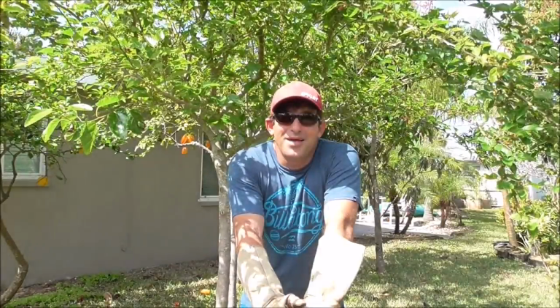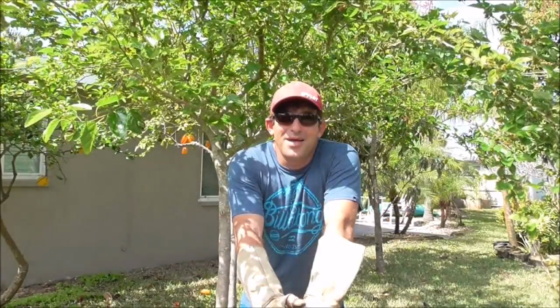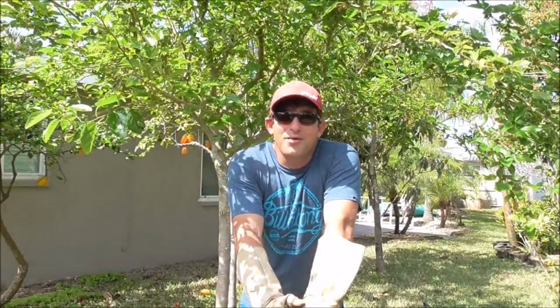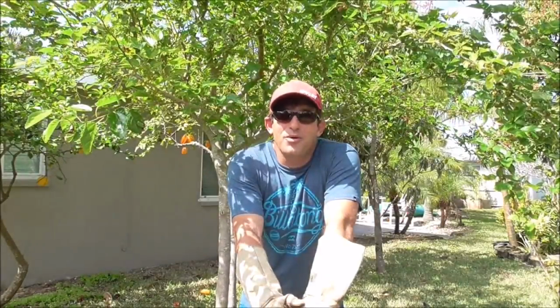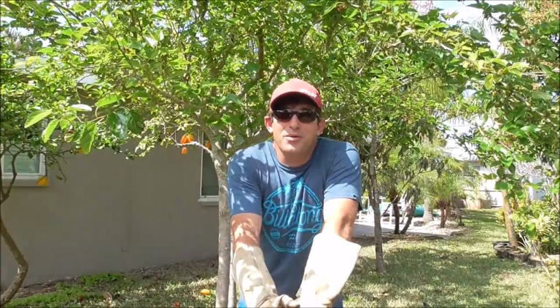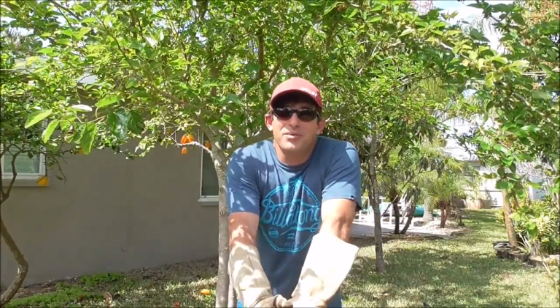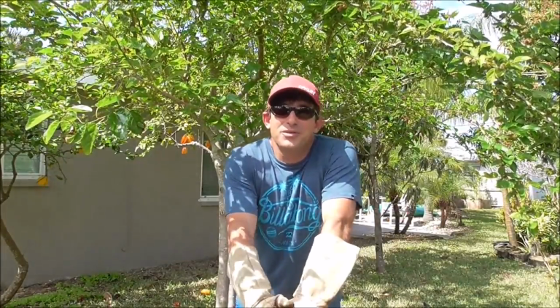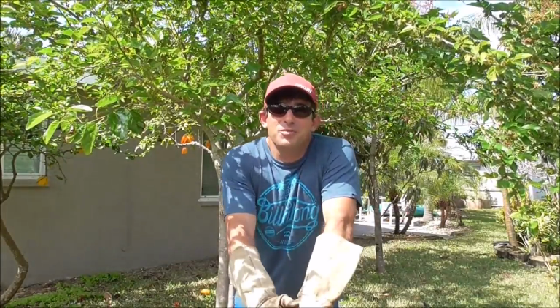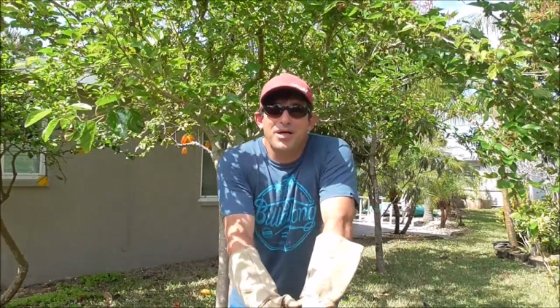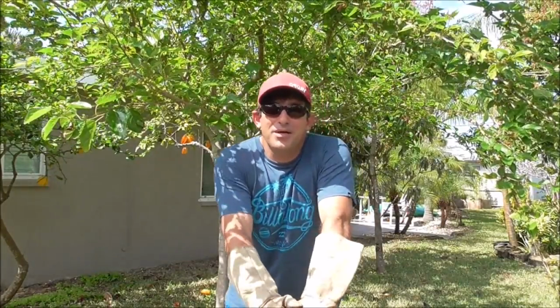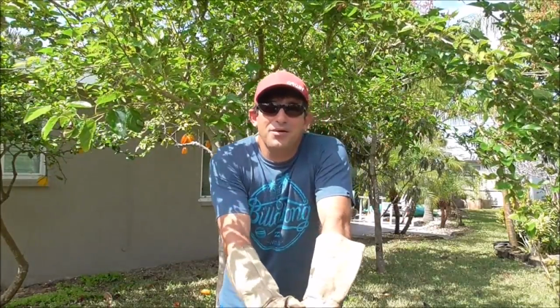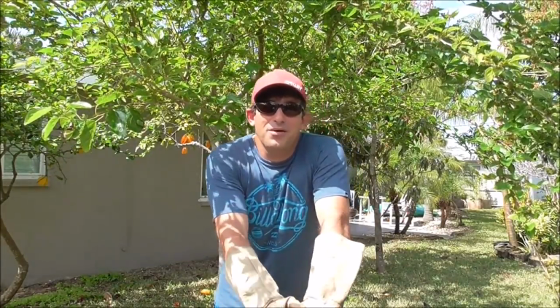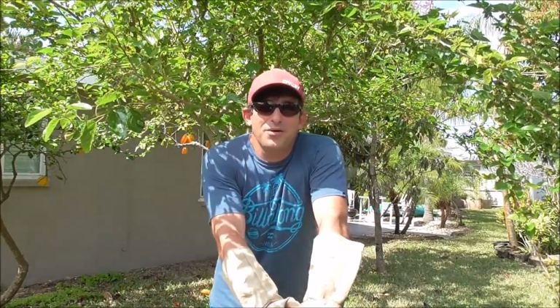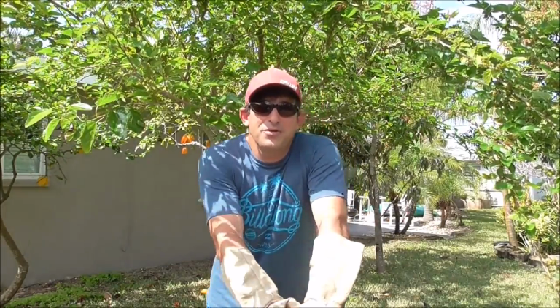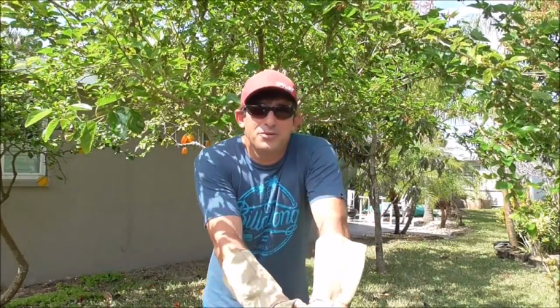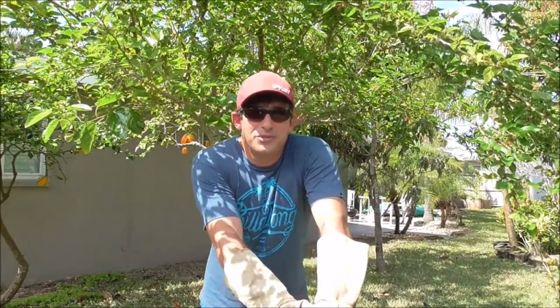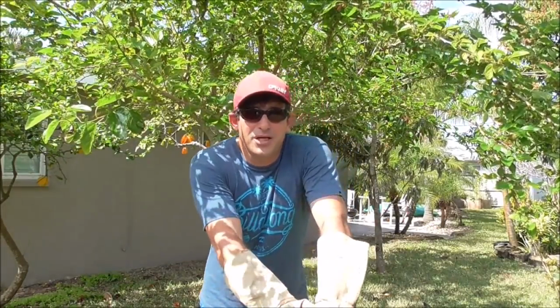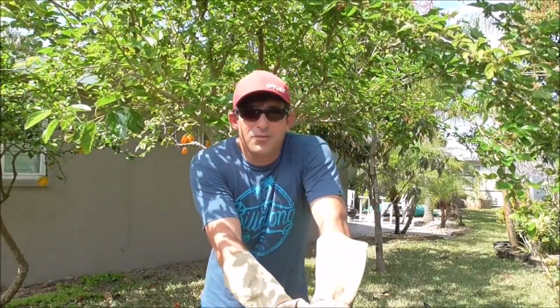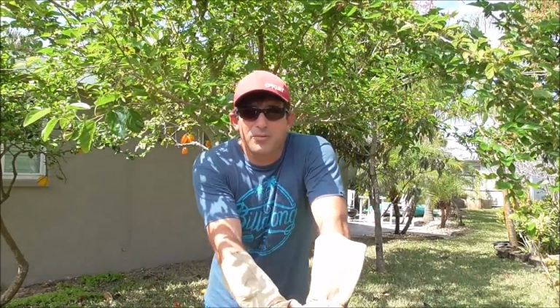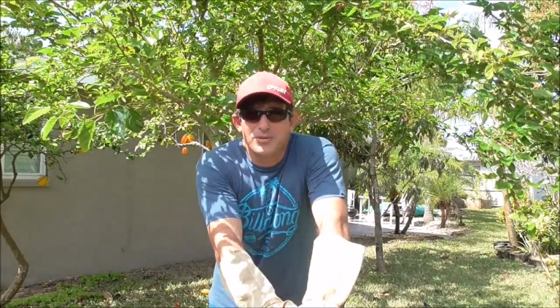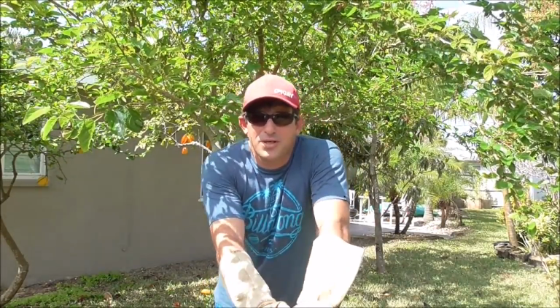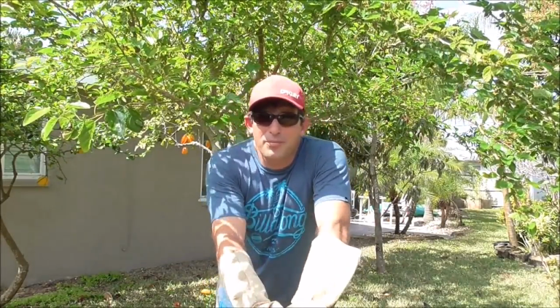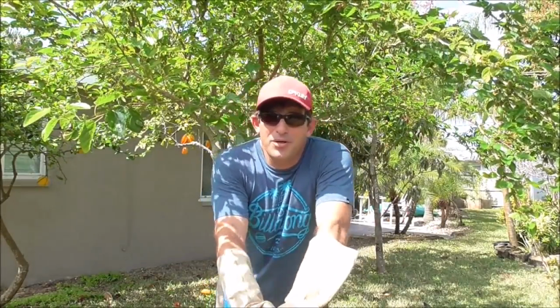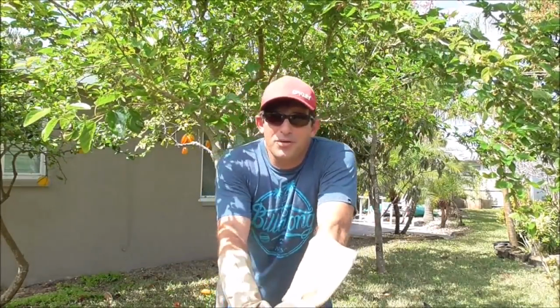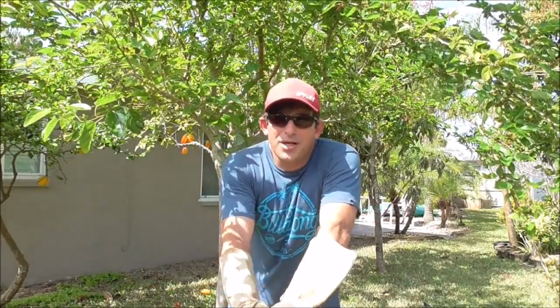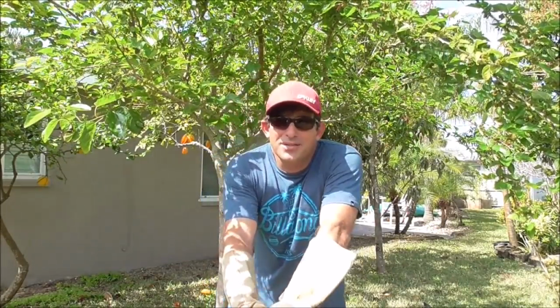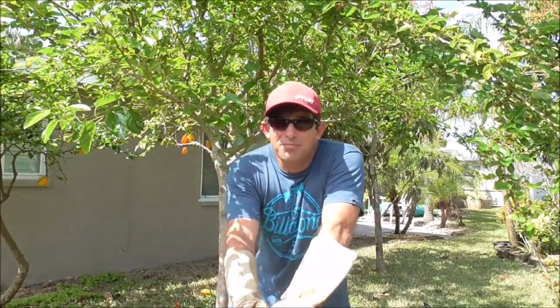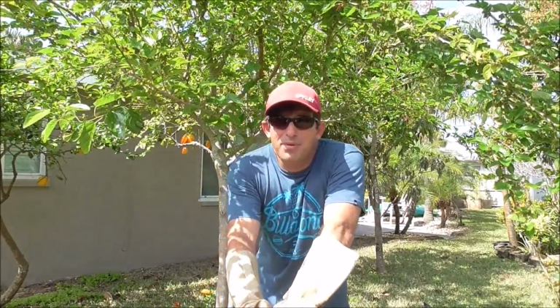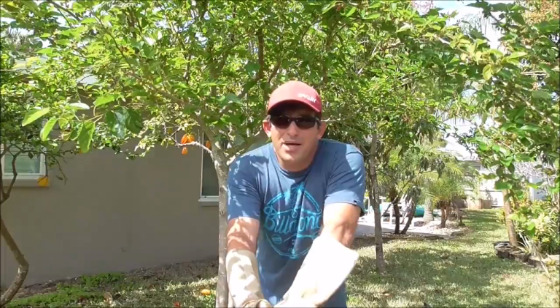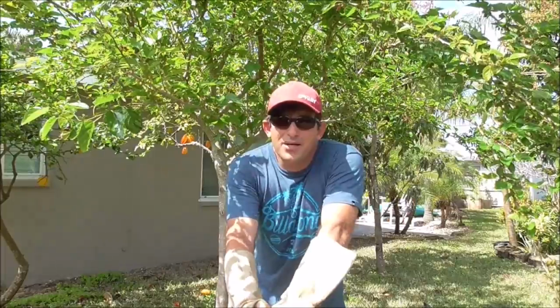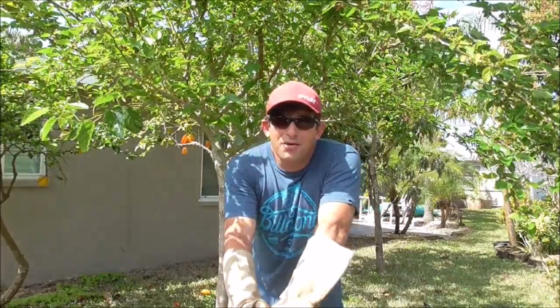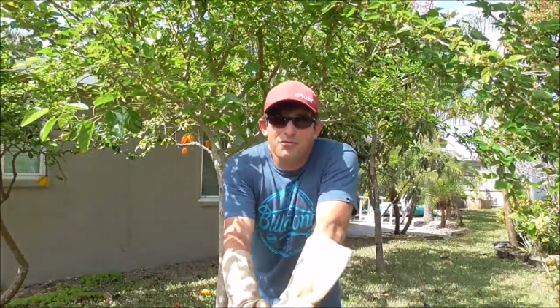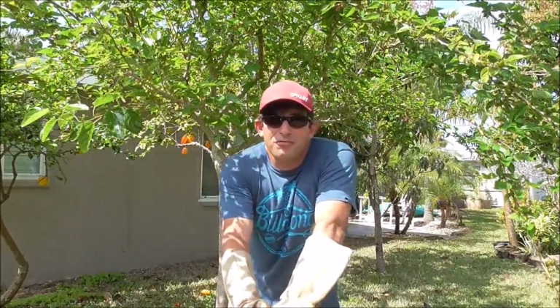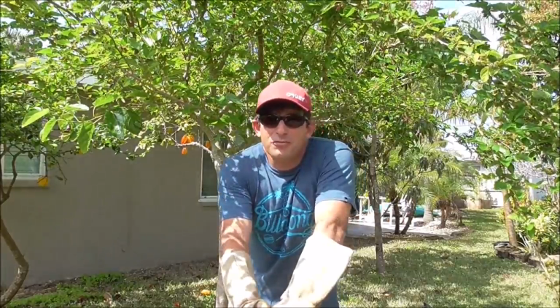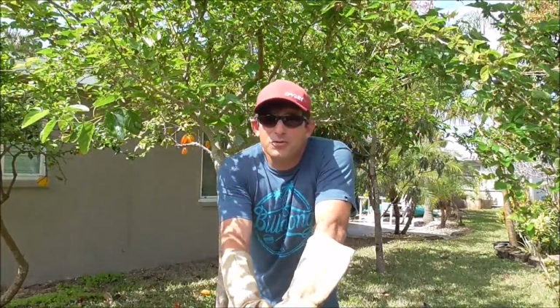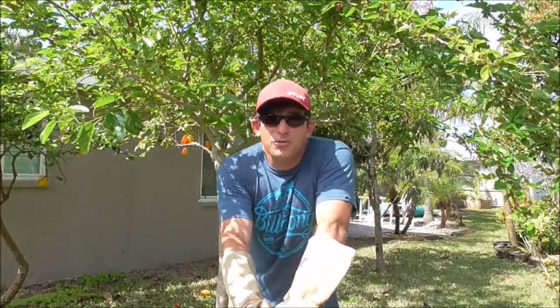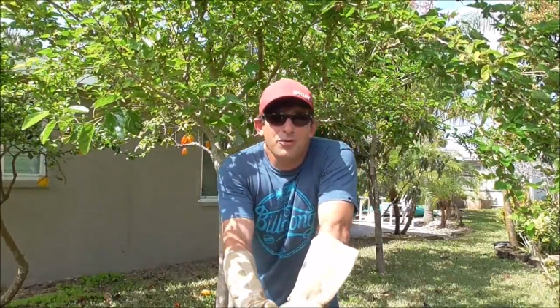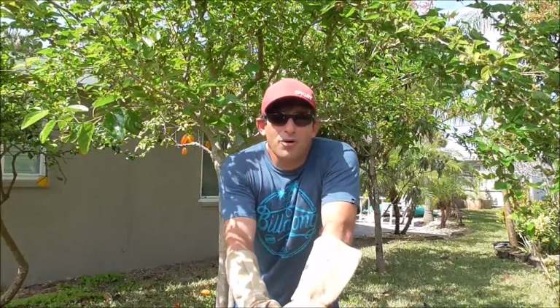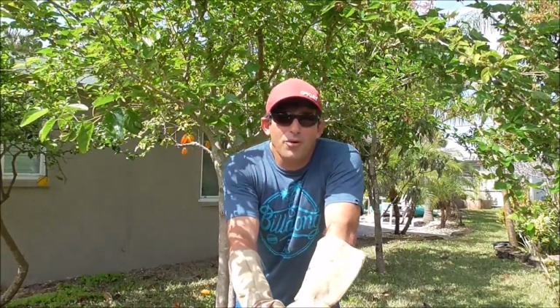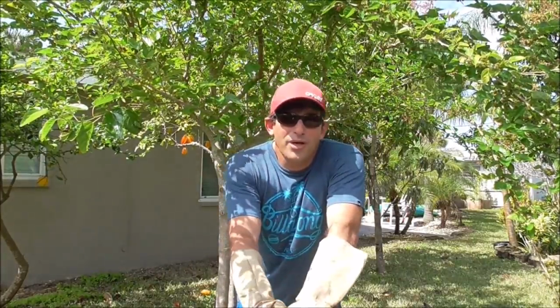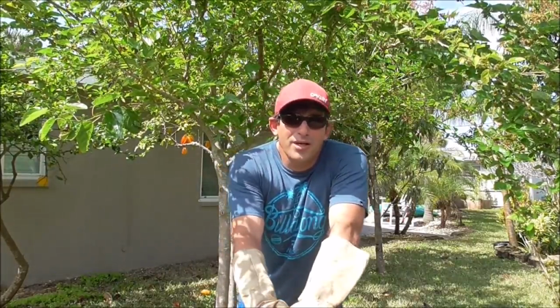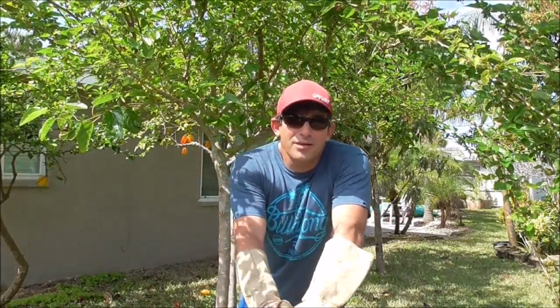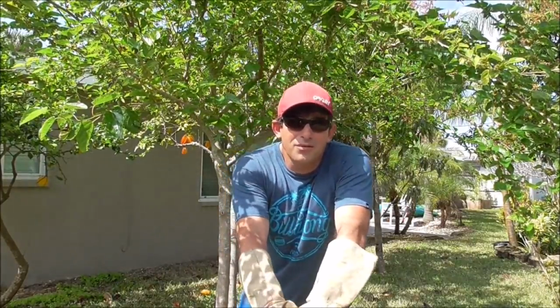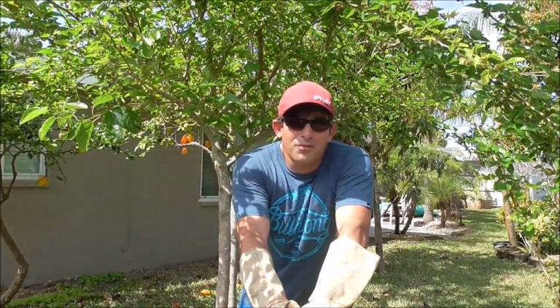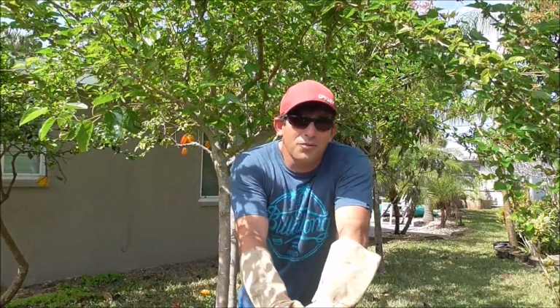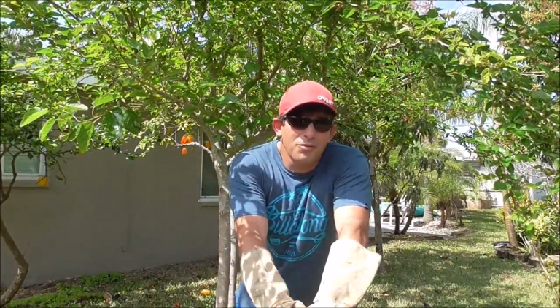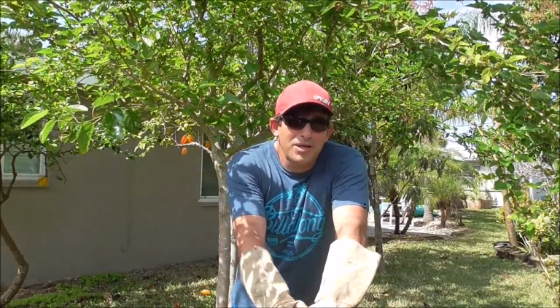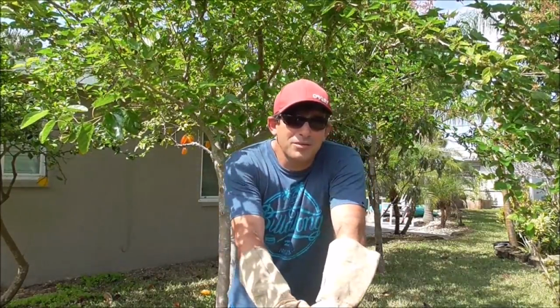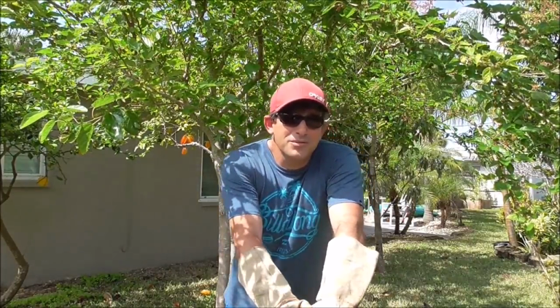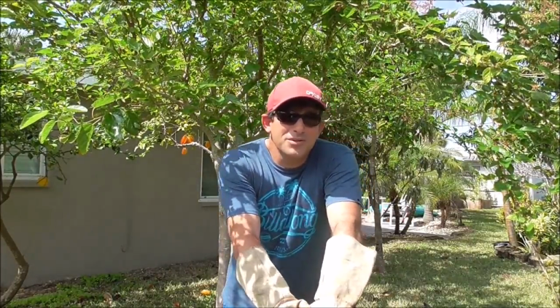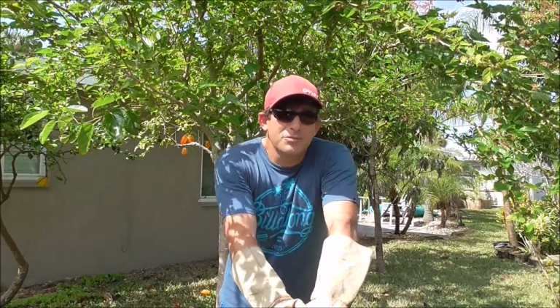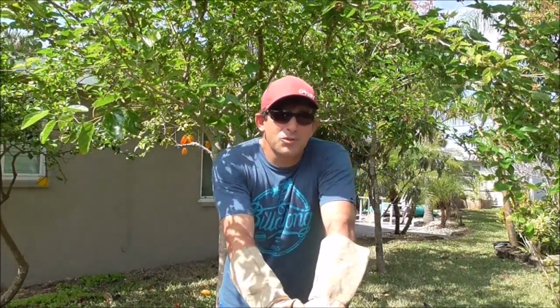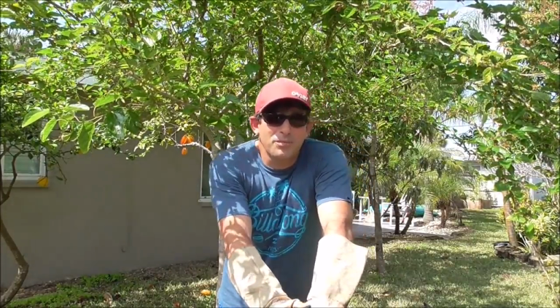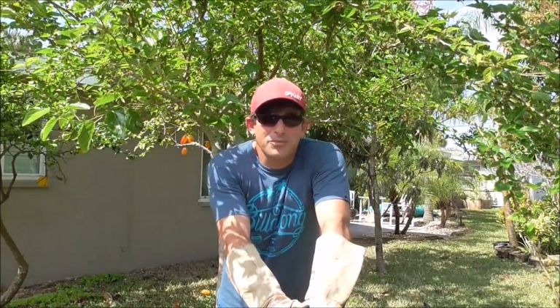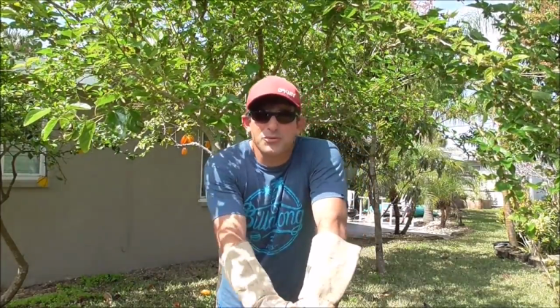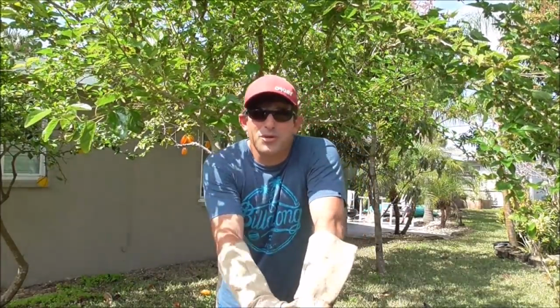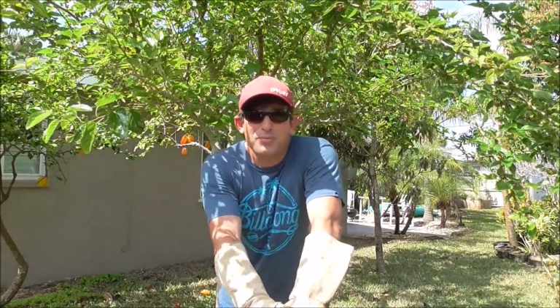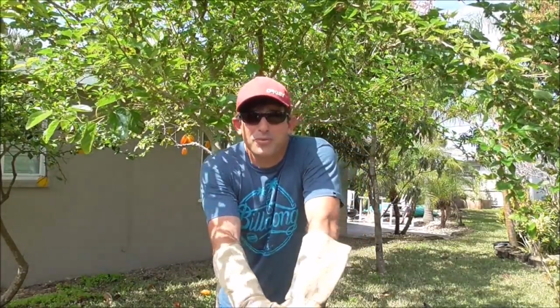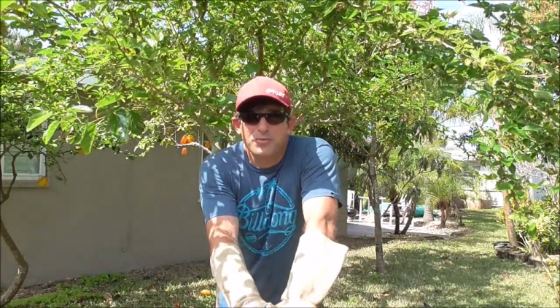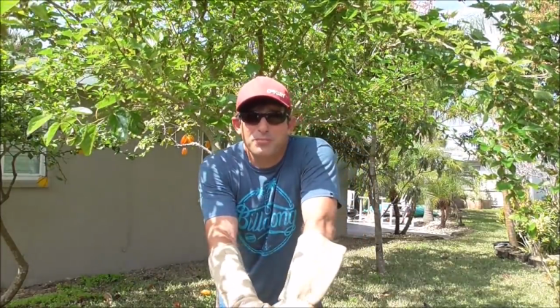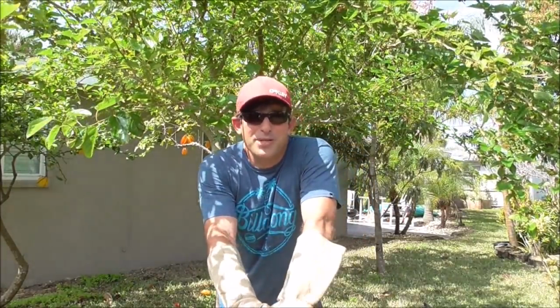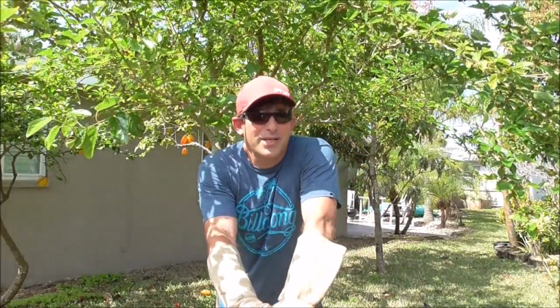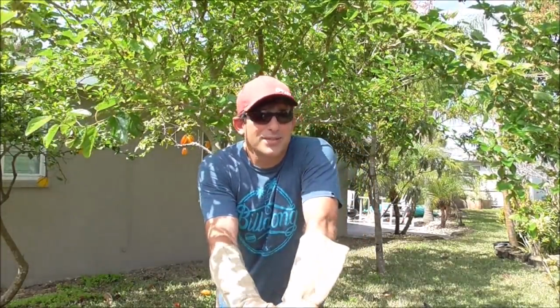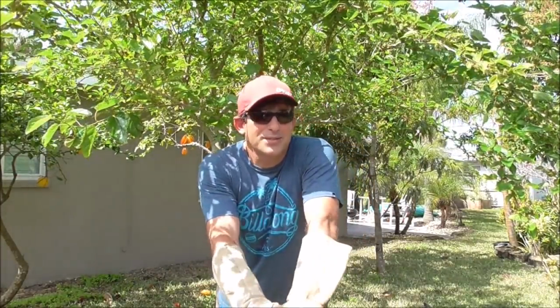Hey, welcome to Eat Your Backyard, our YouTube channel where we talk about all kinds of backyard fruit tree growing, ornamentals, subtropical, and tropical plants.